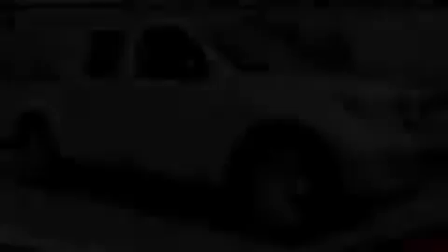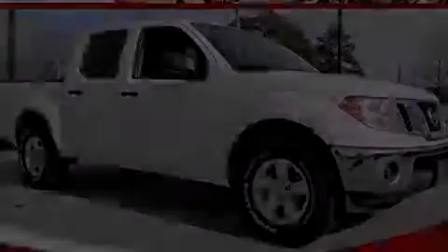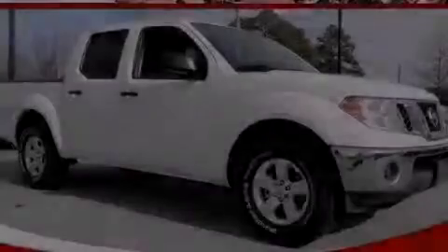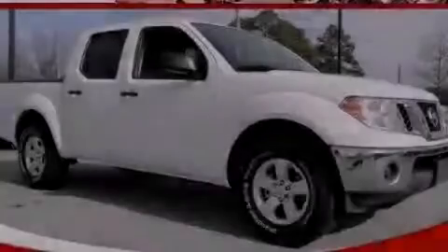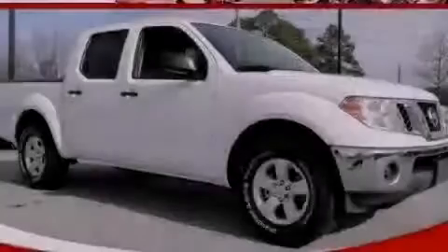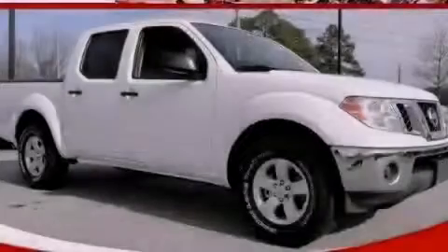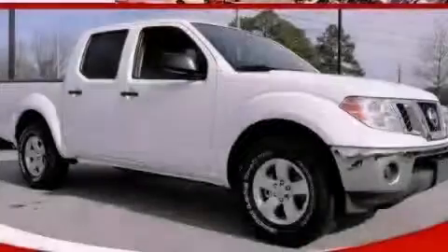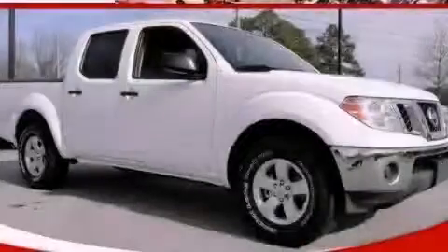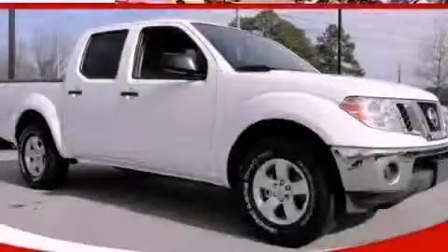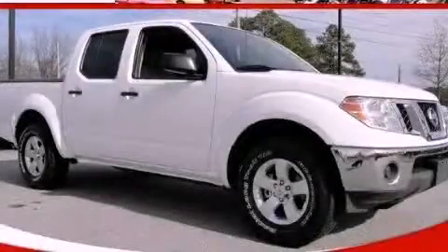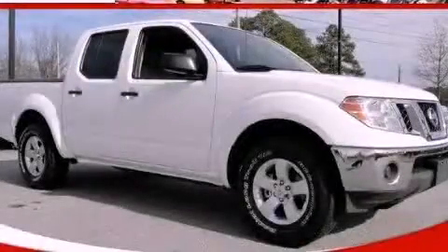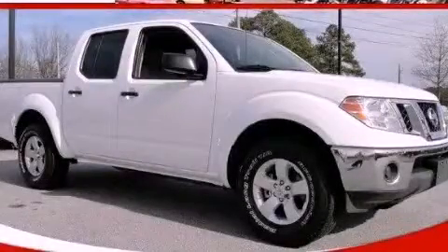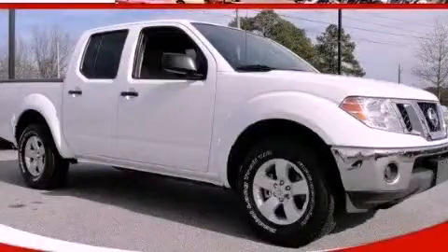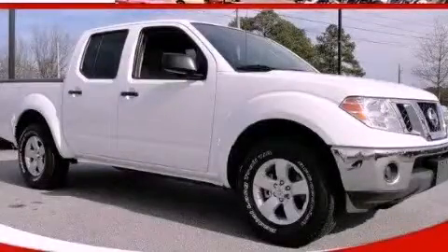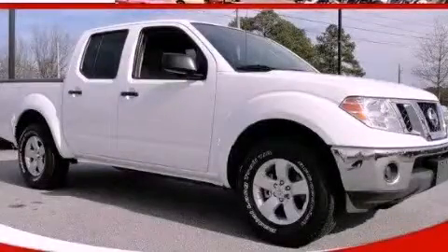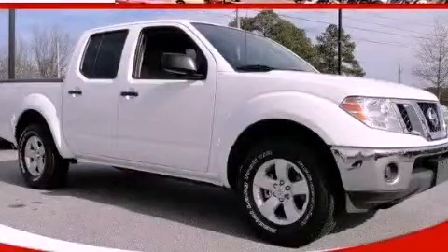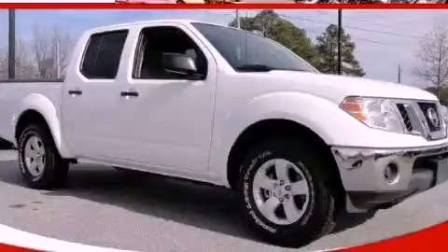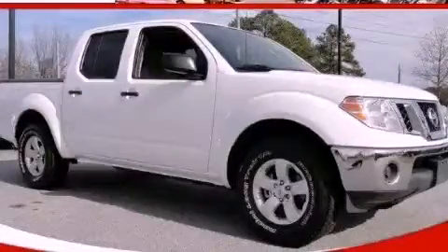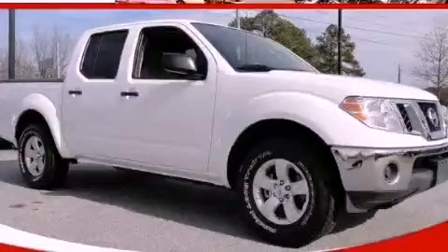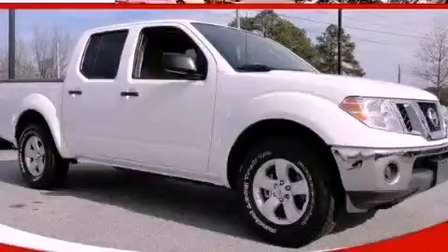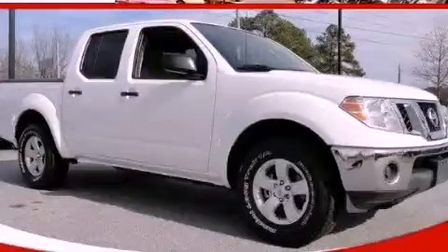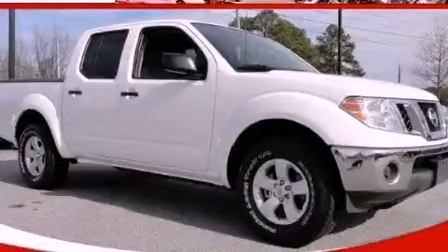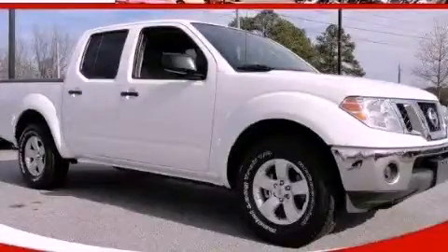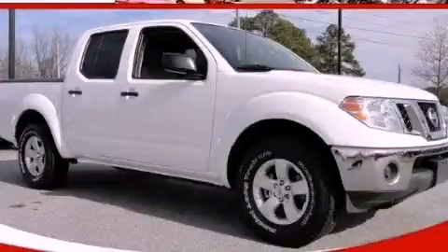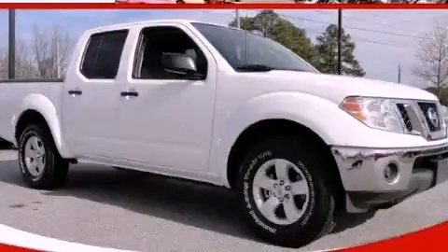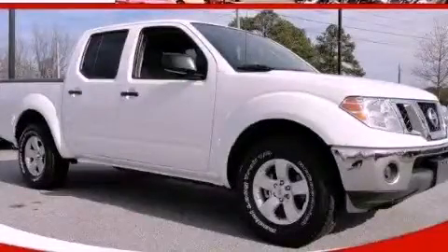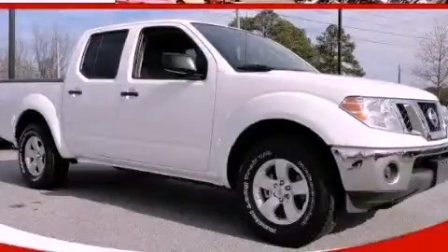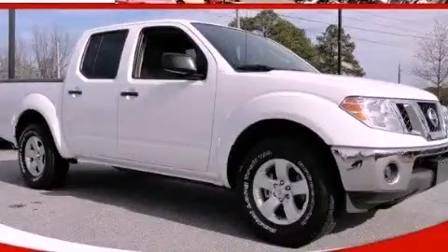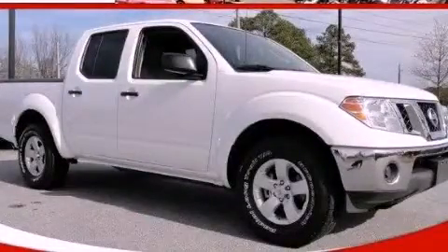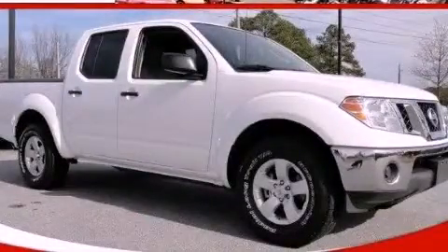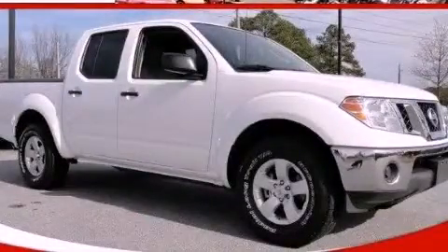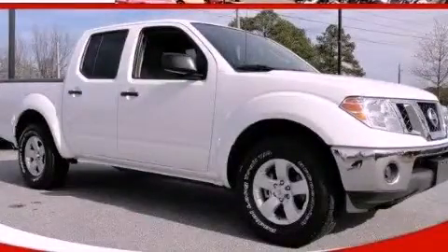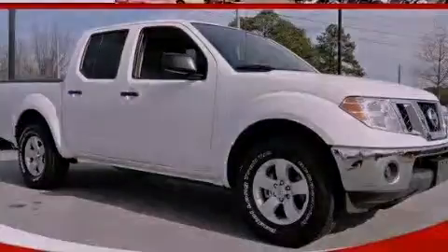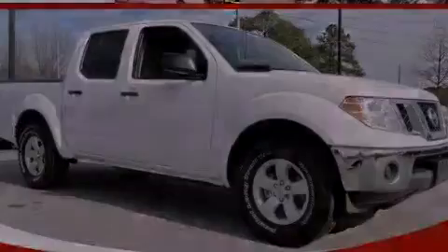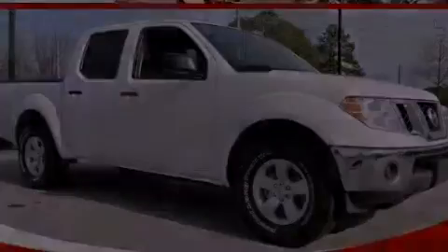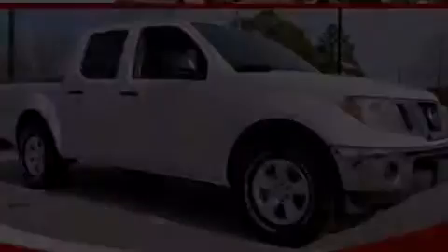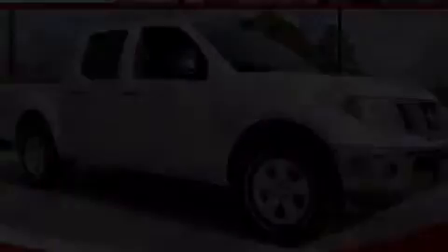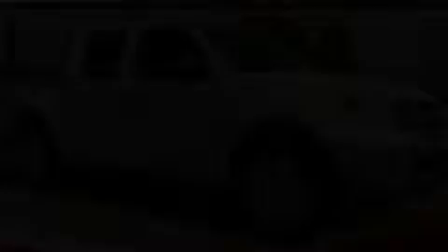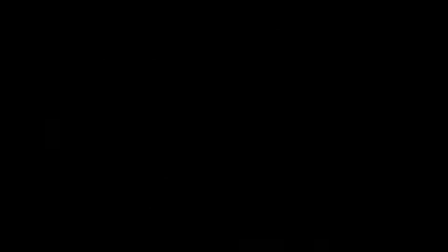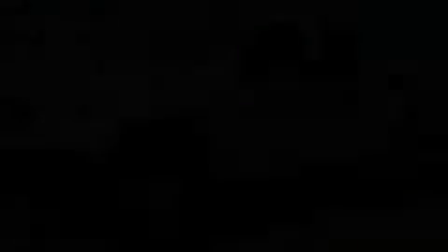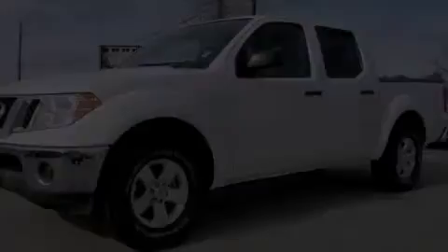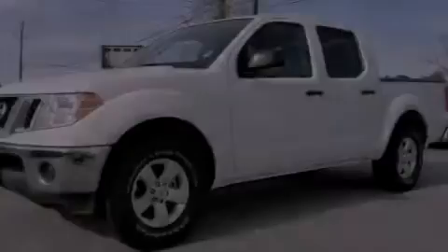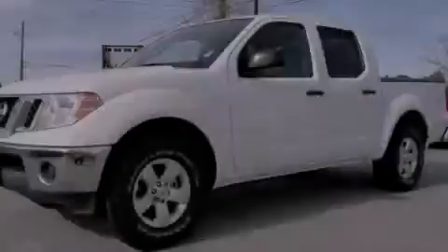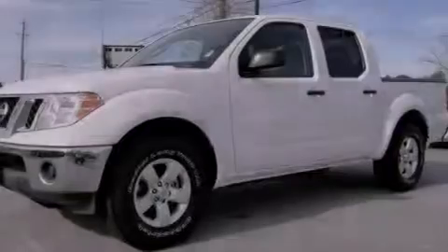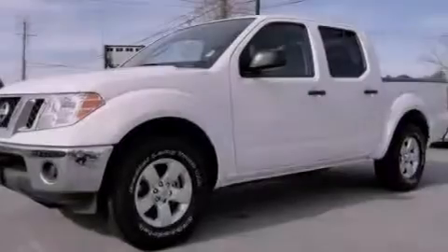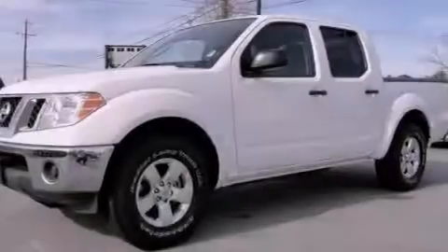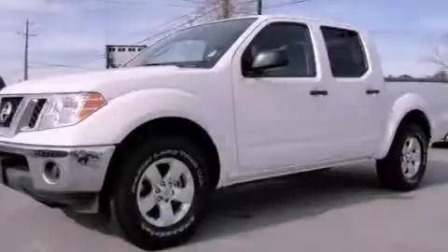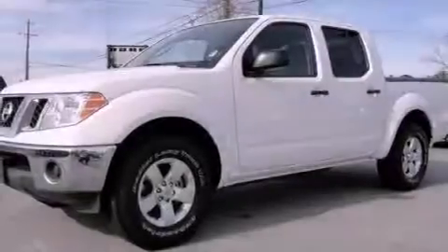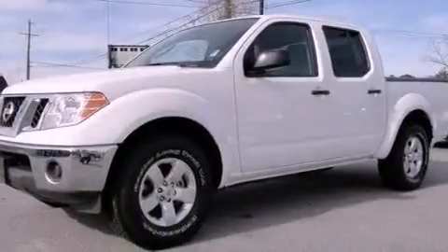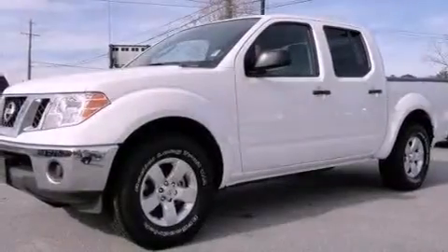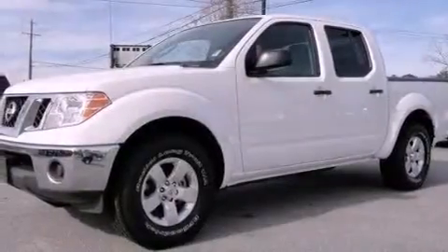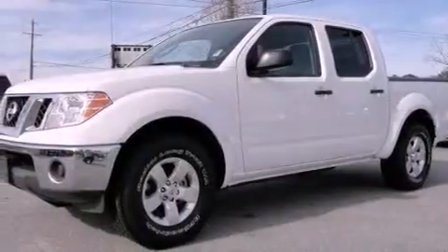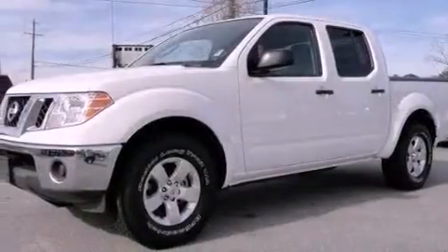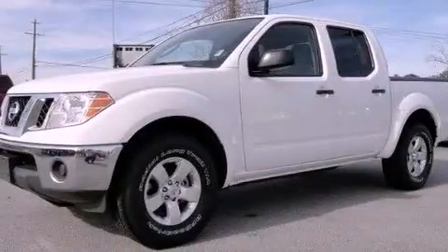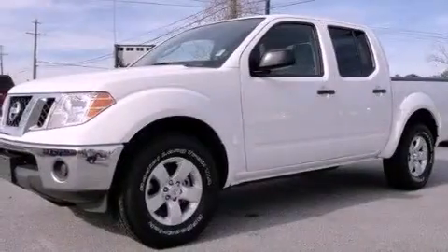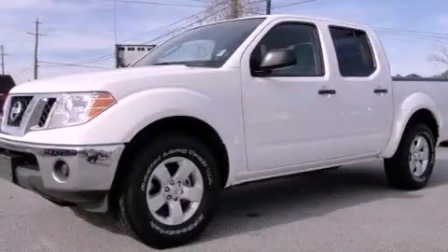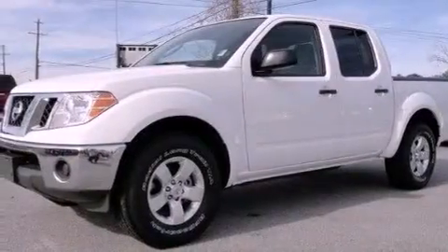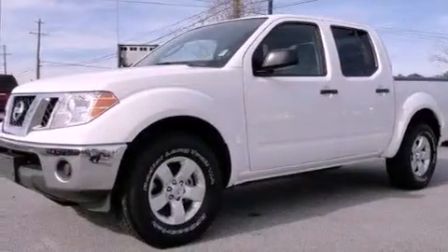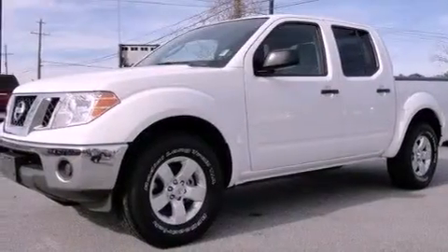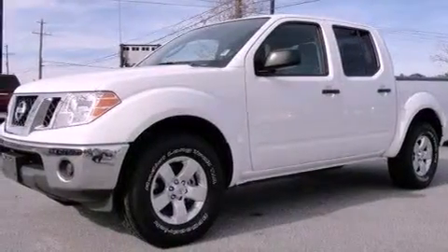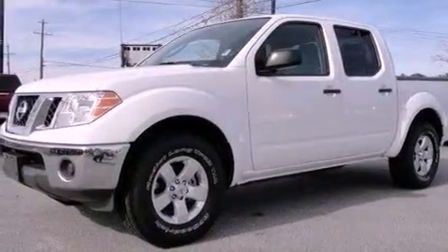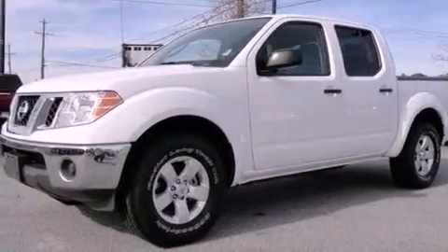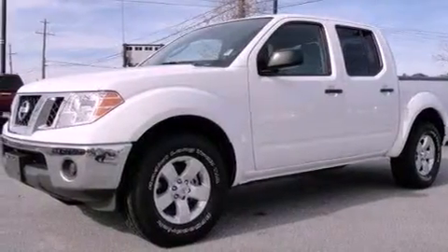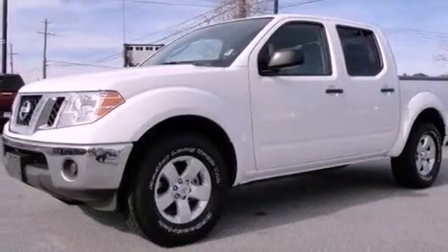This is a 2010 Nissan Frontier. Whether hauling, commuting, or towing, this truck is the right one for you.